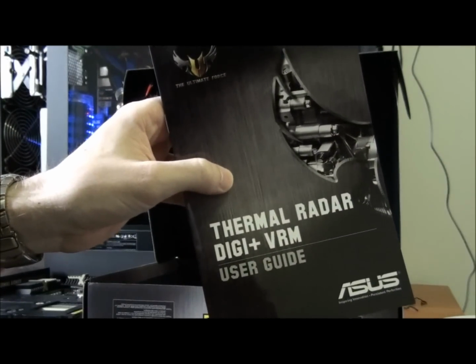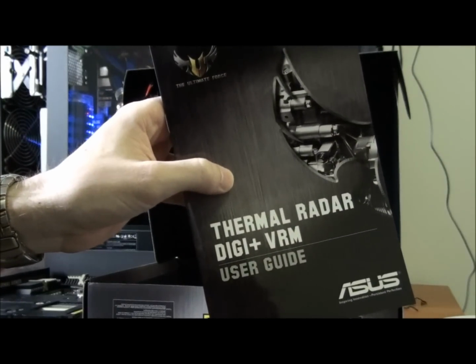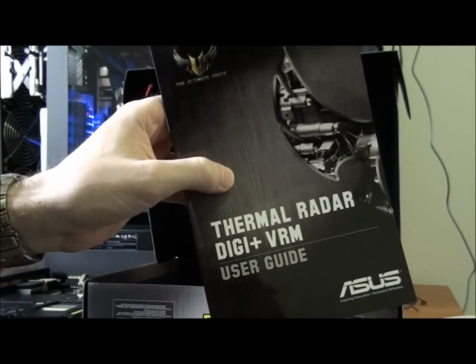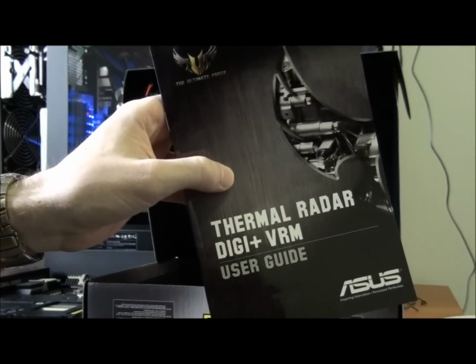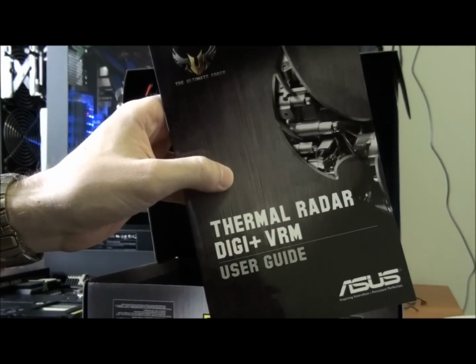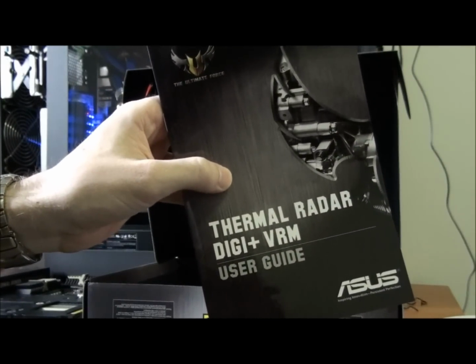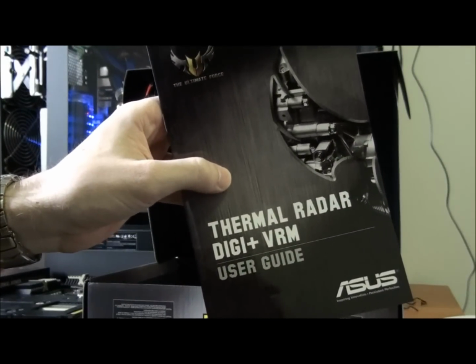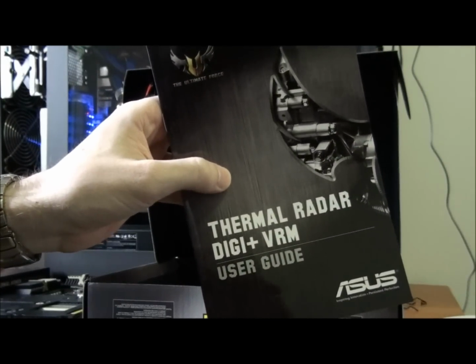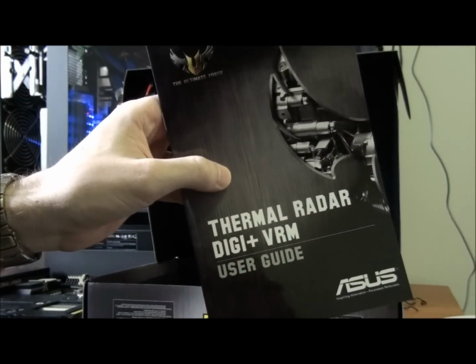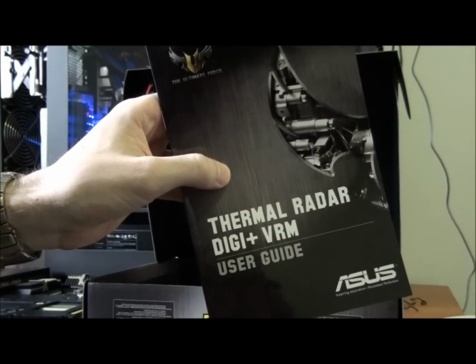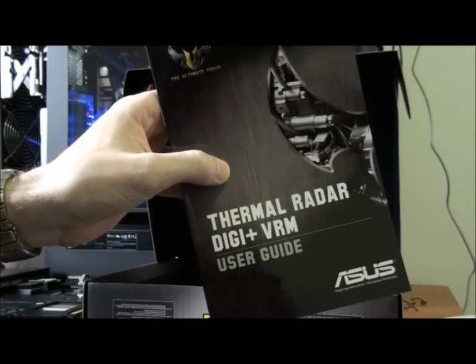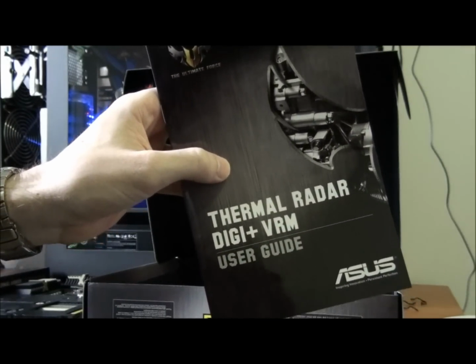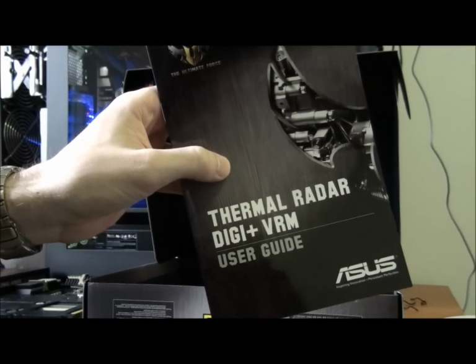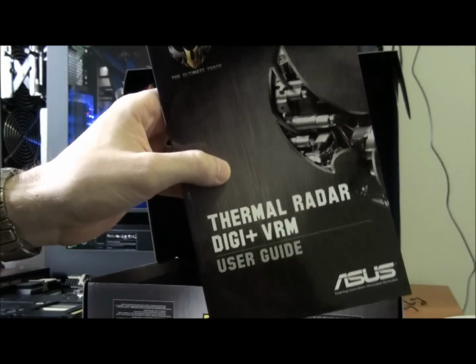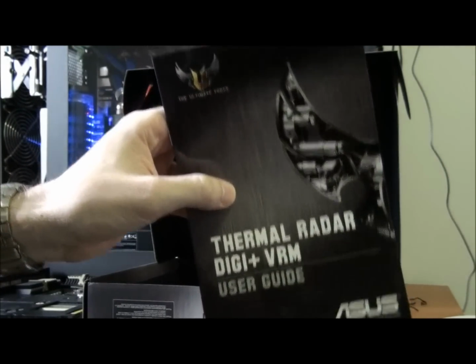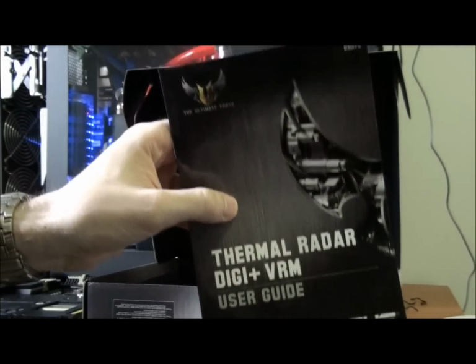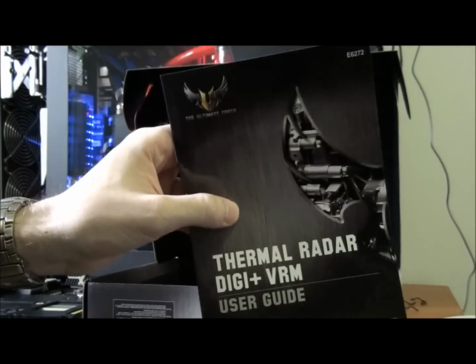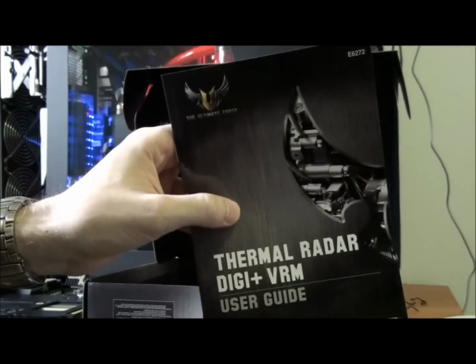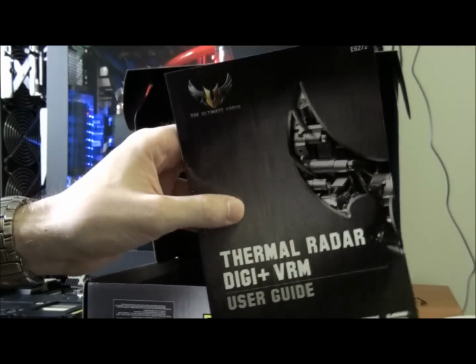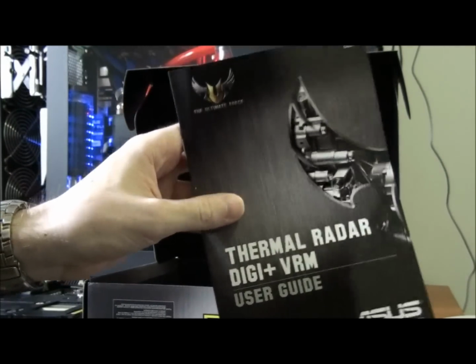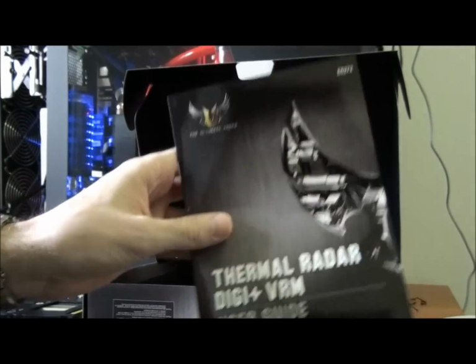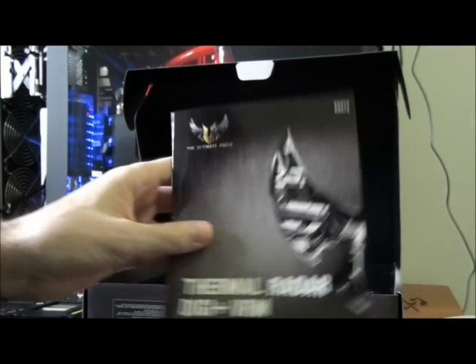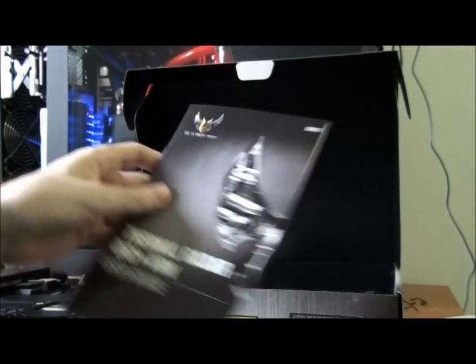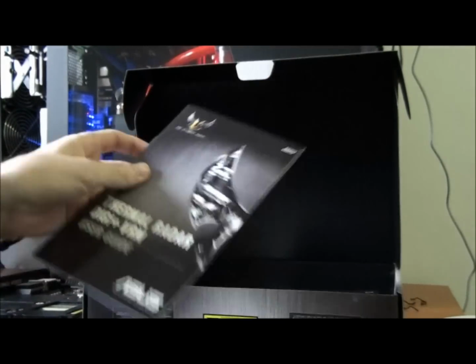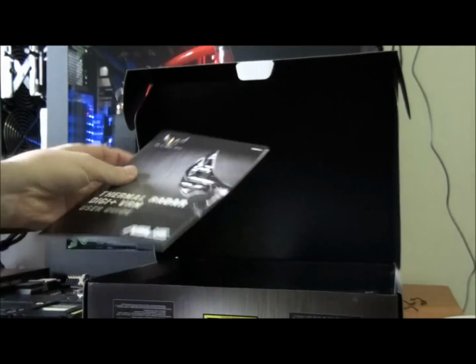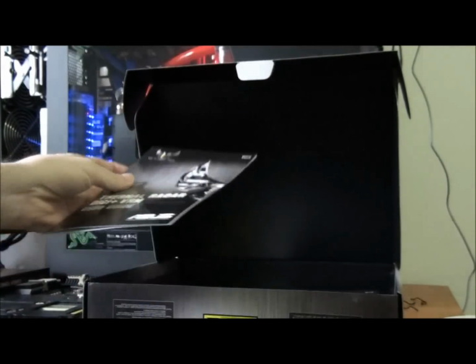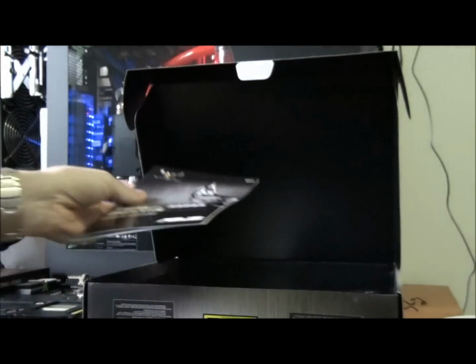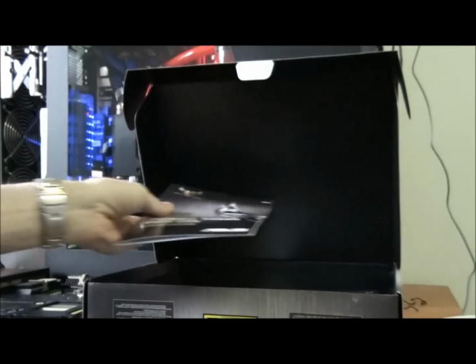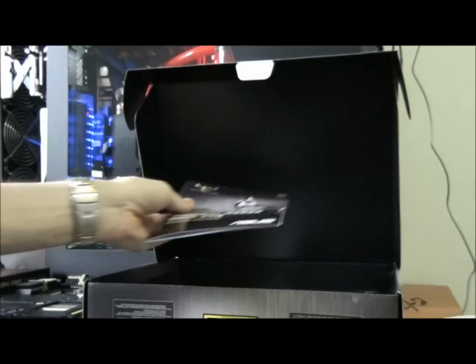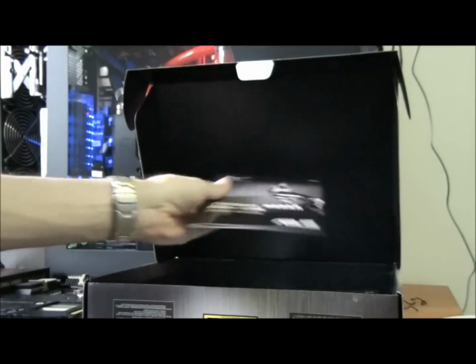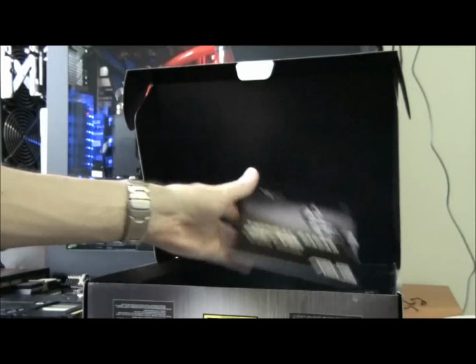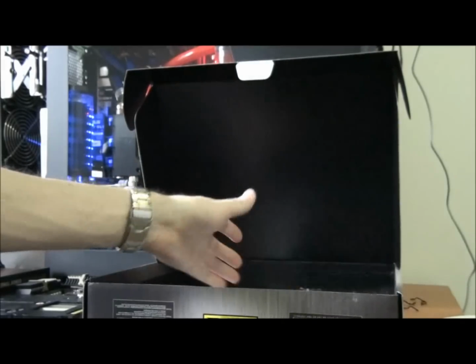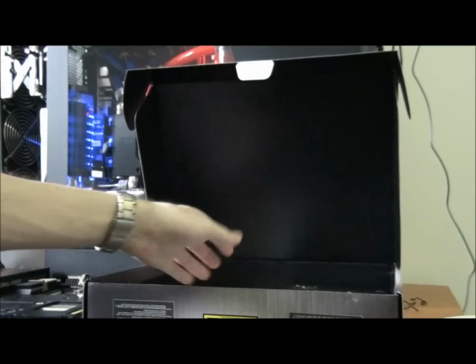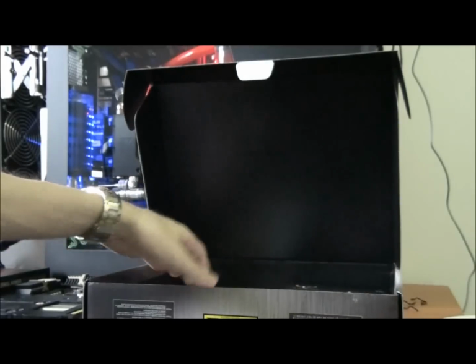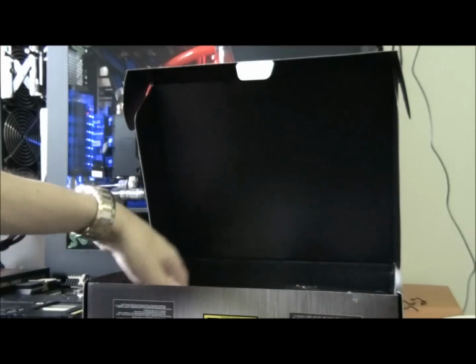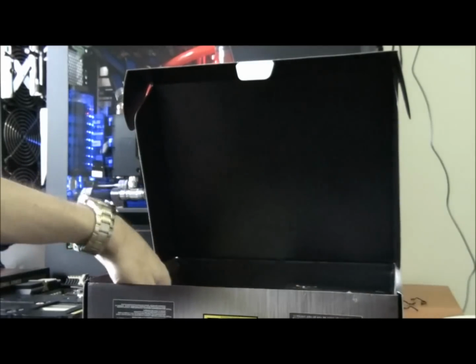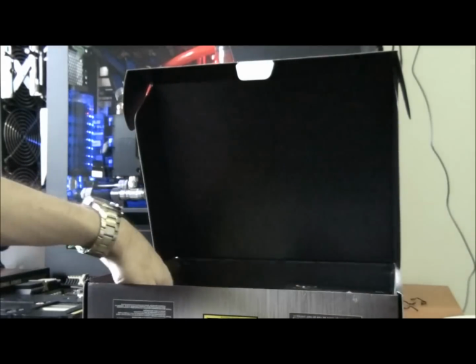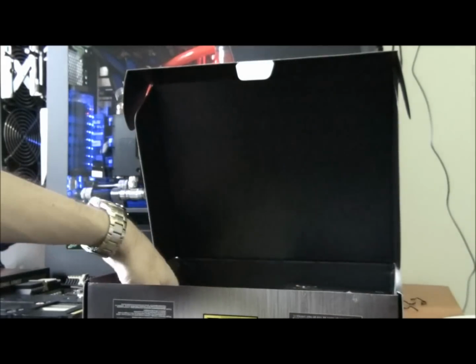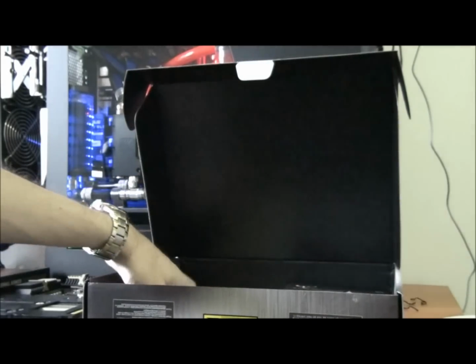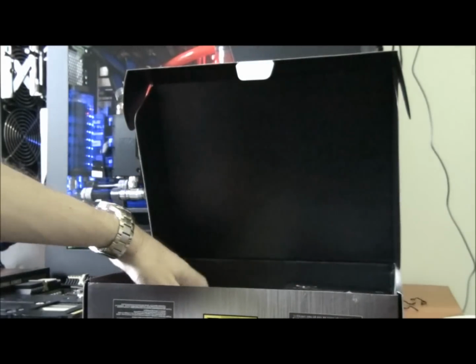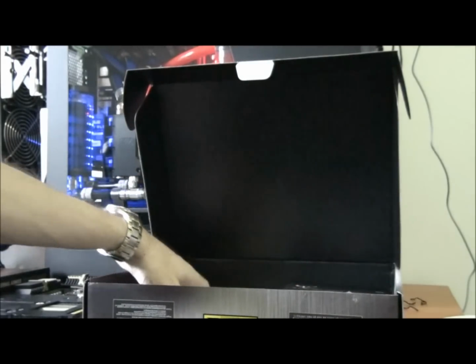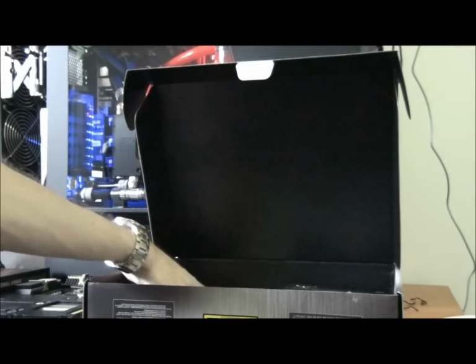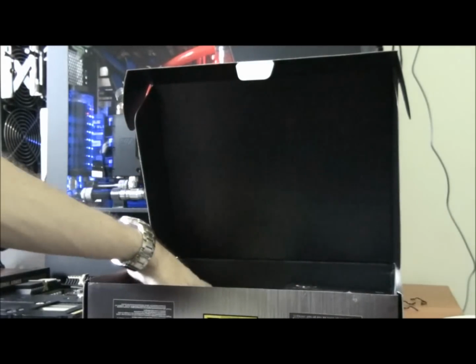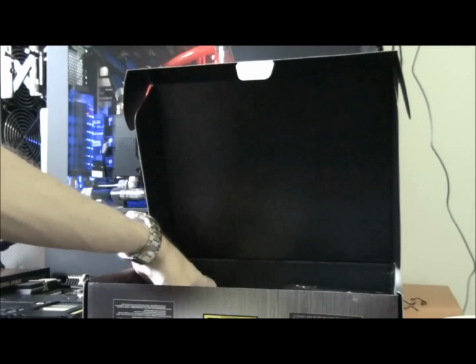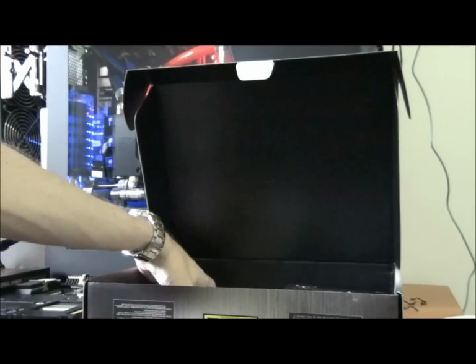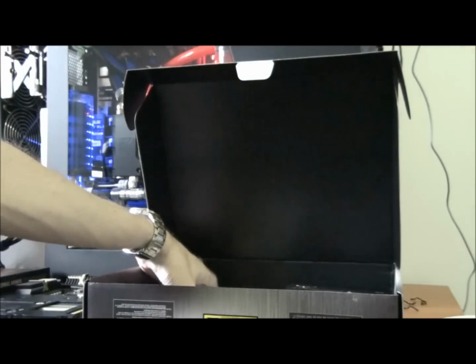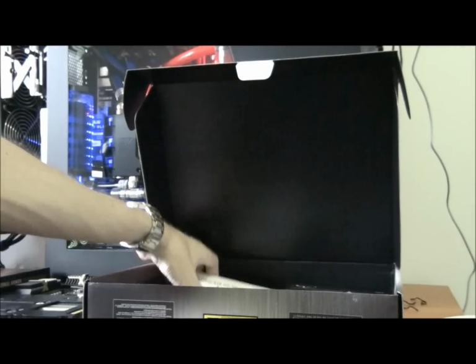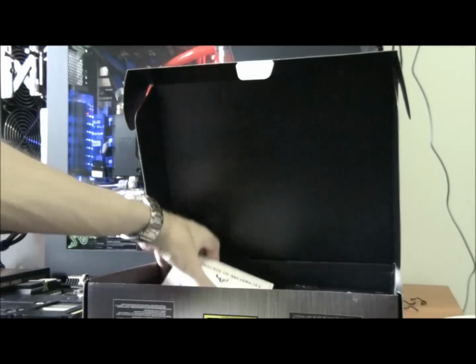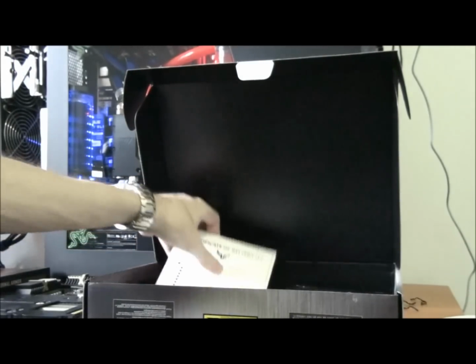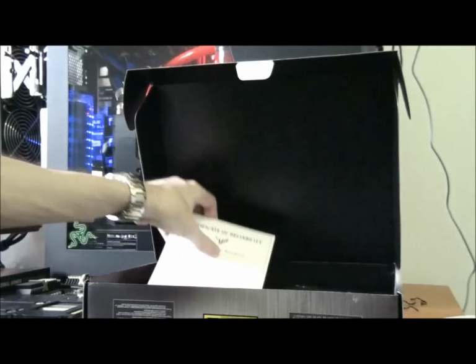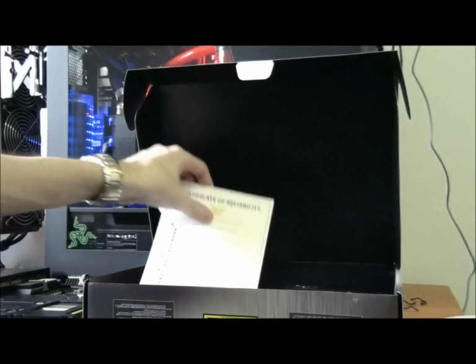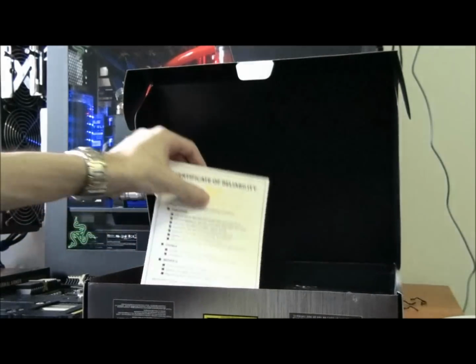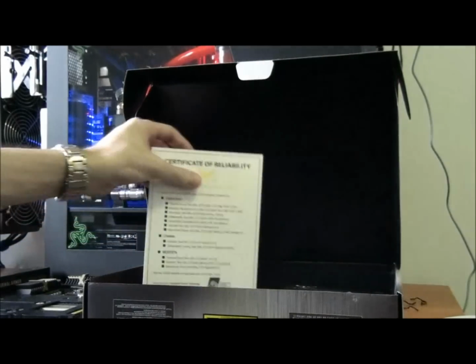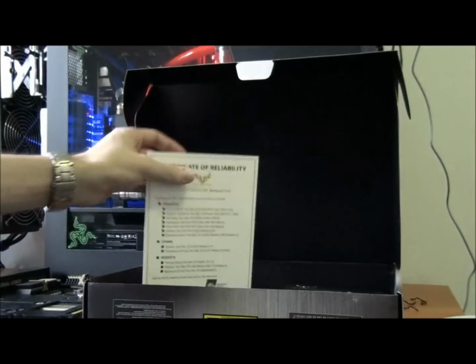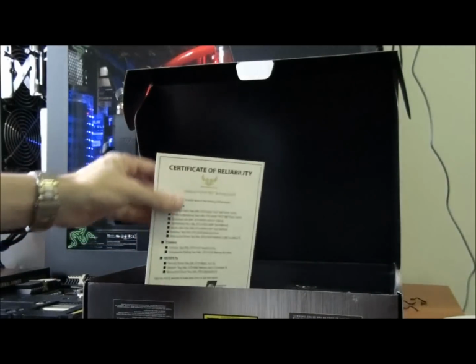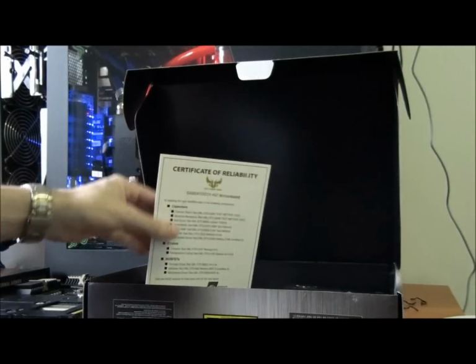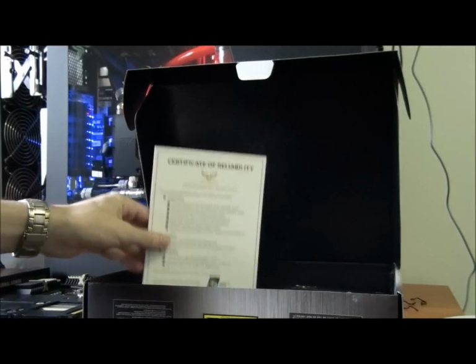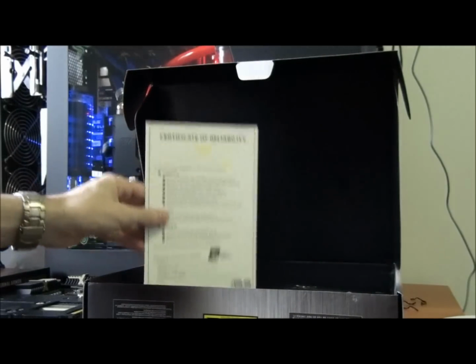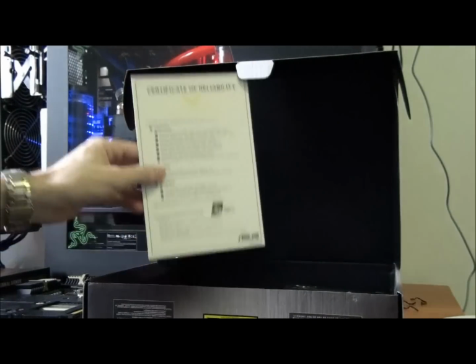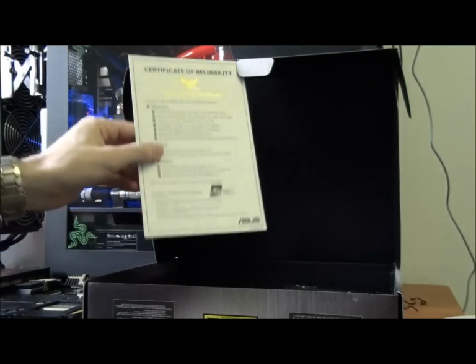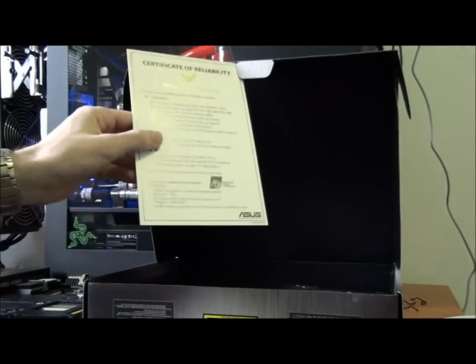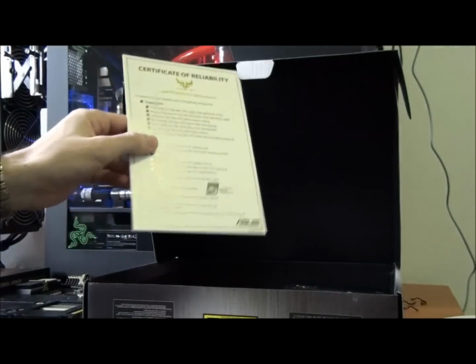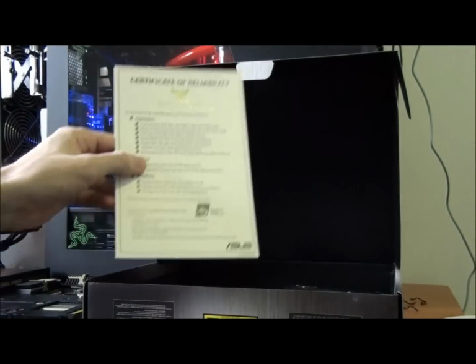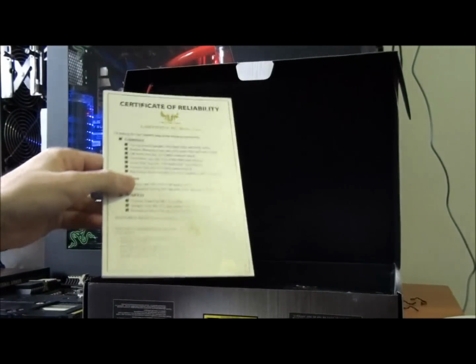There's a thermal radar and Digi VRM user guide, which will be quite interesting. Now have a look at this — this is just awesome.